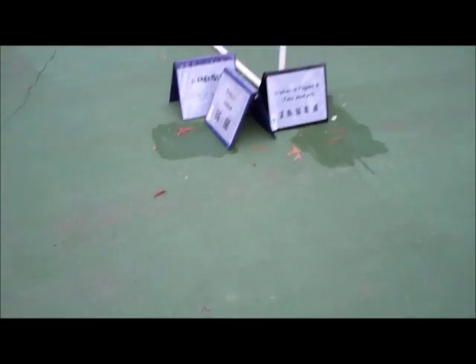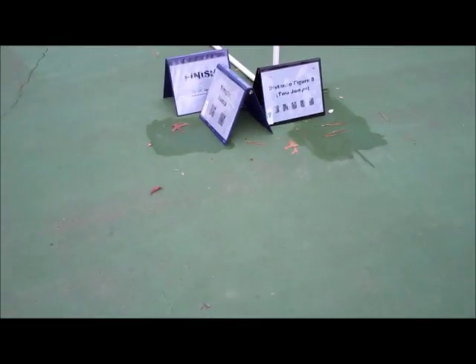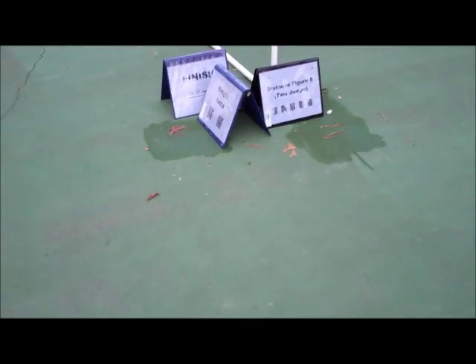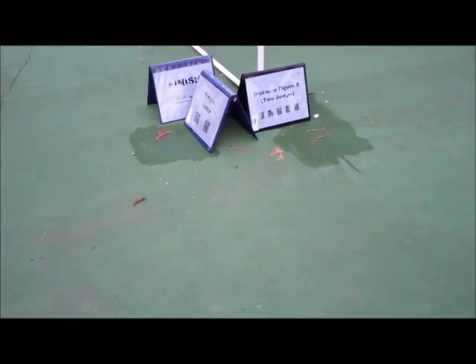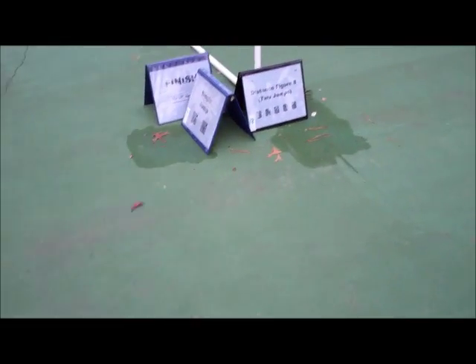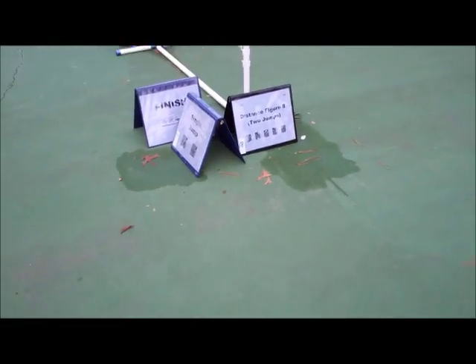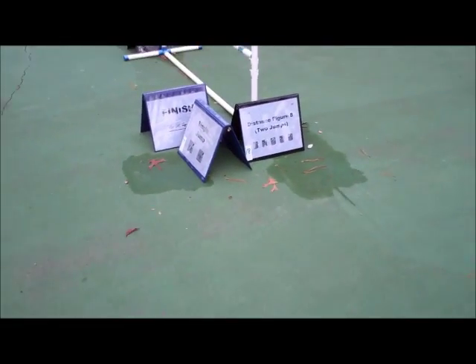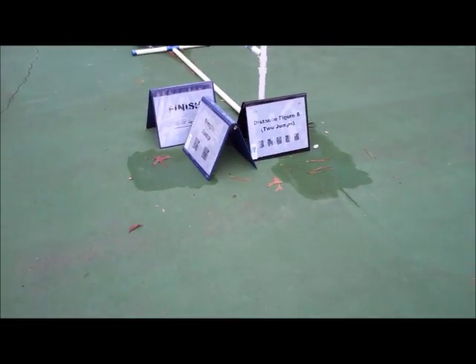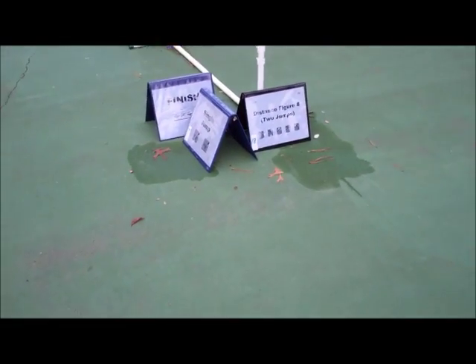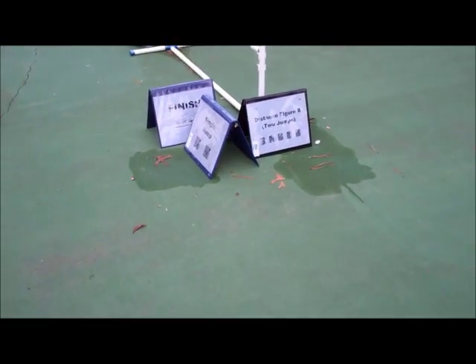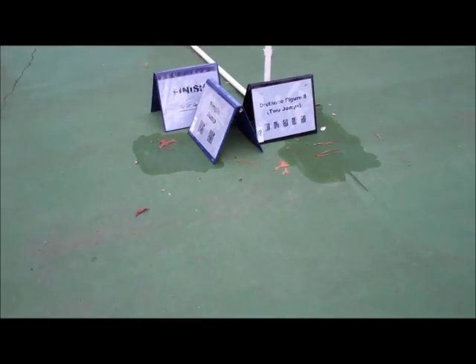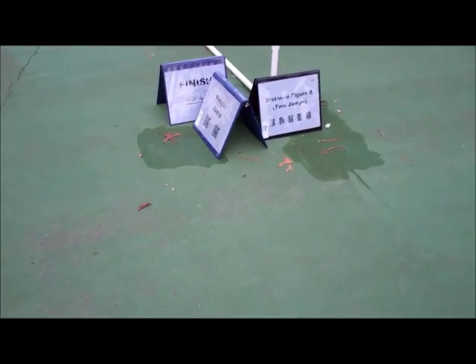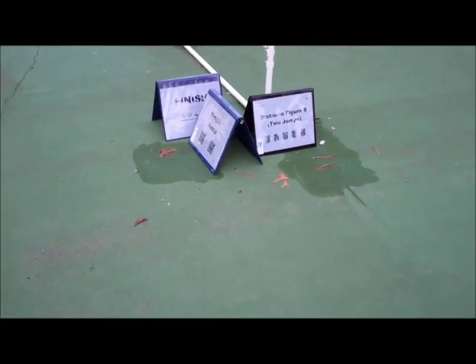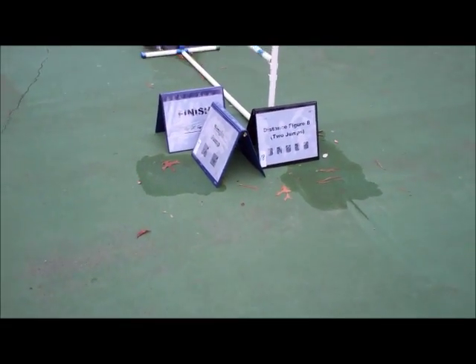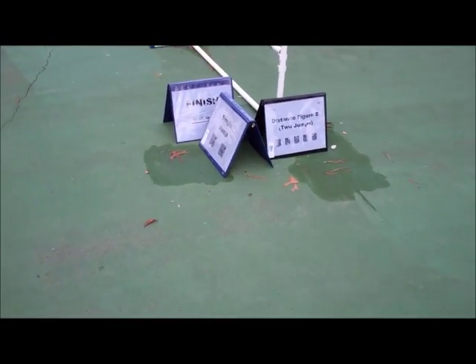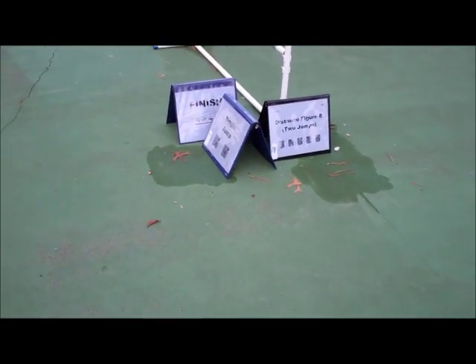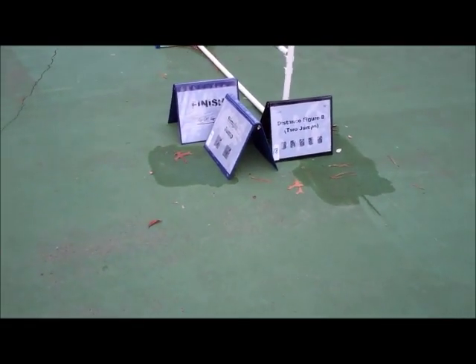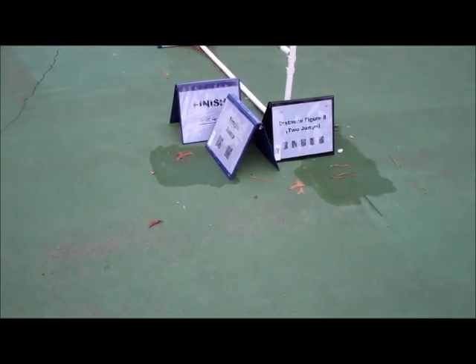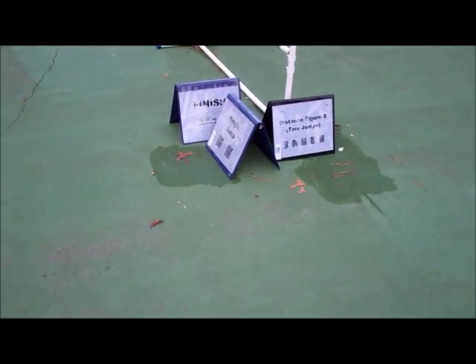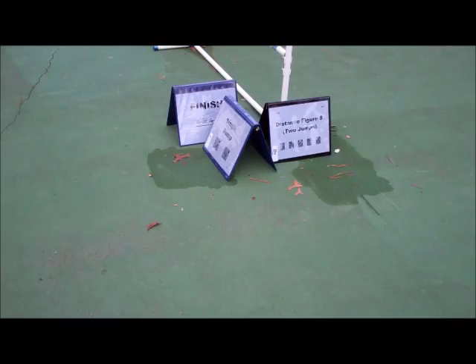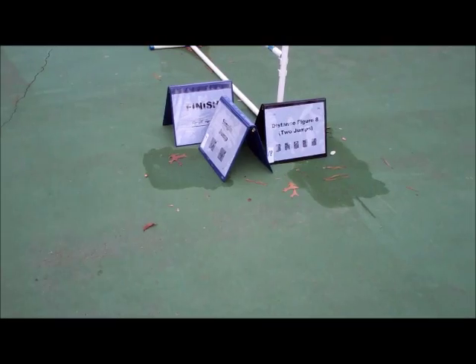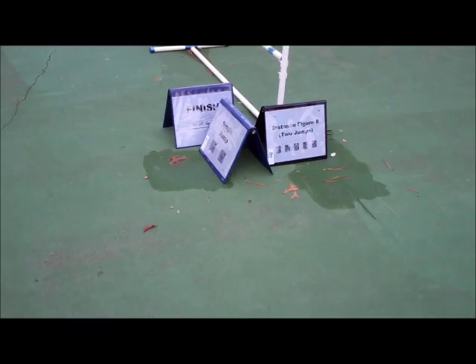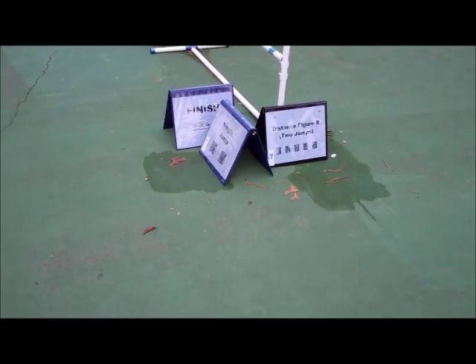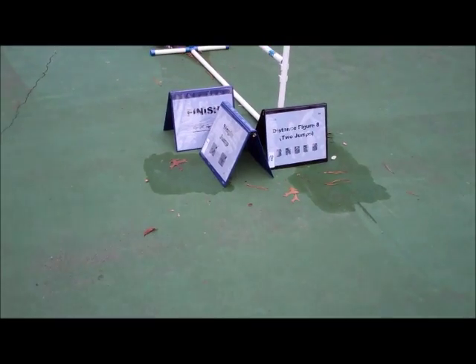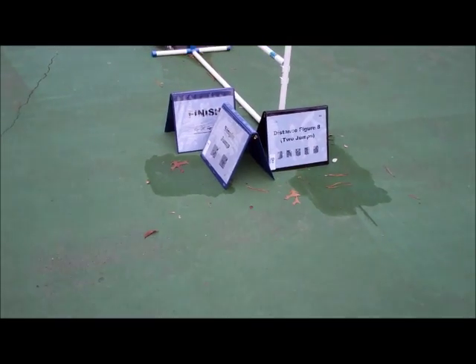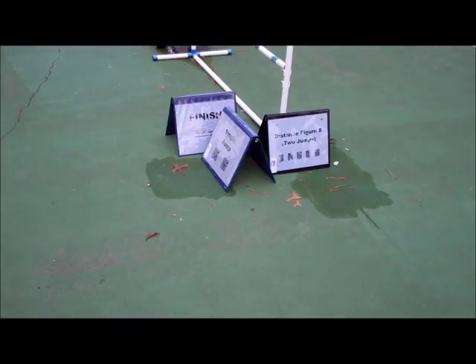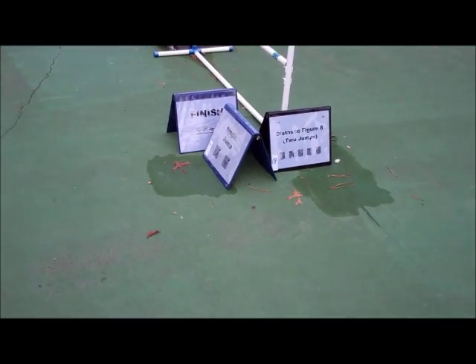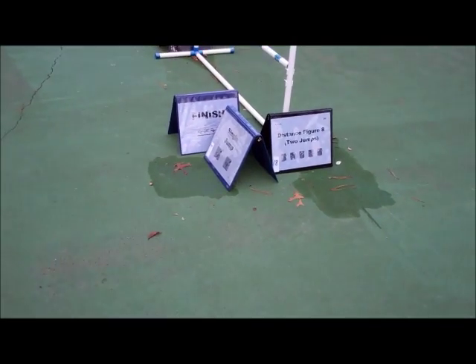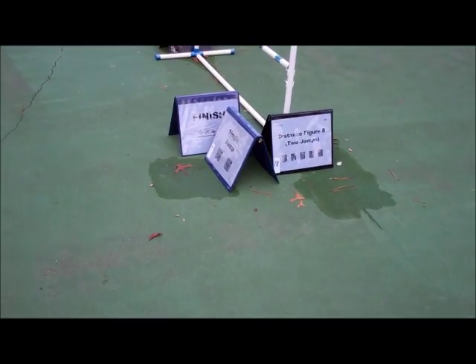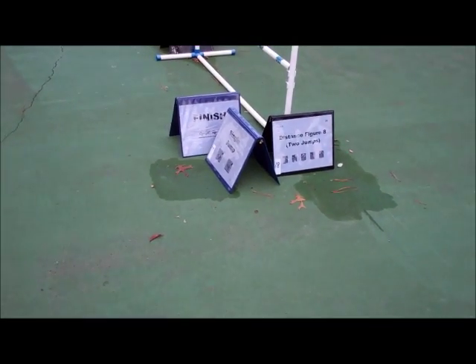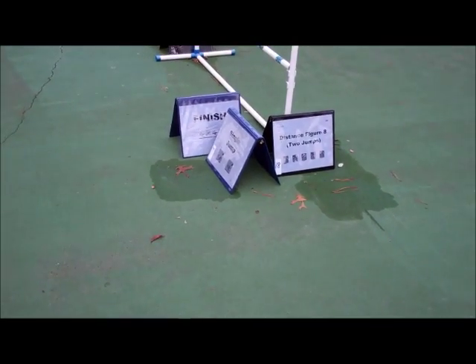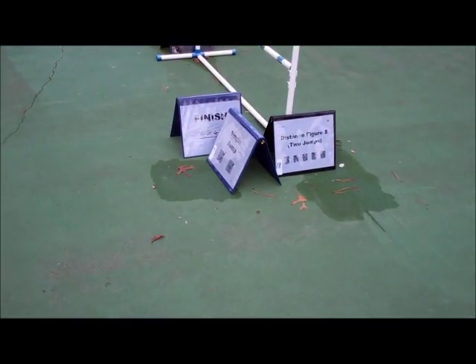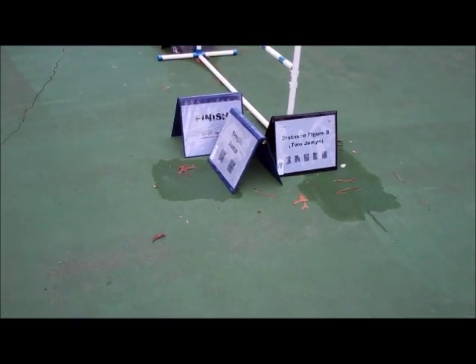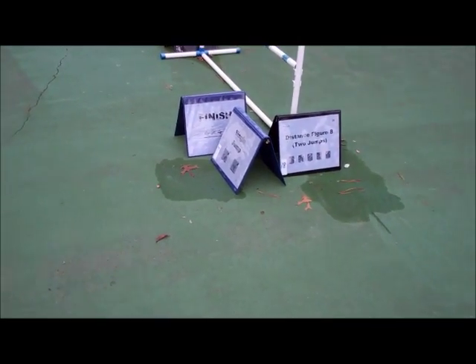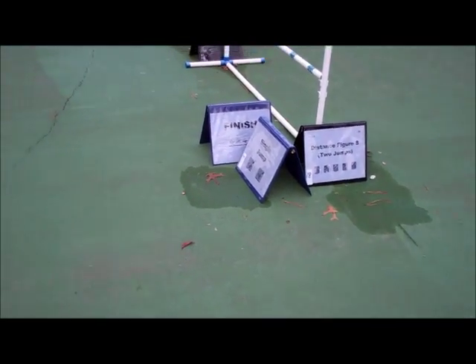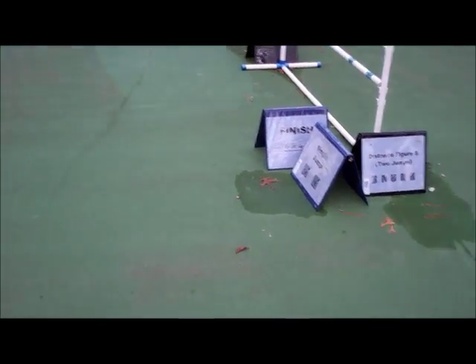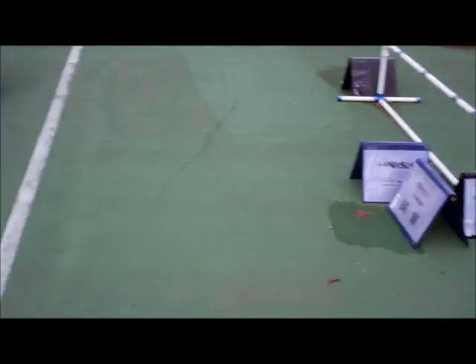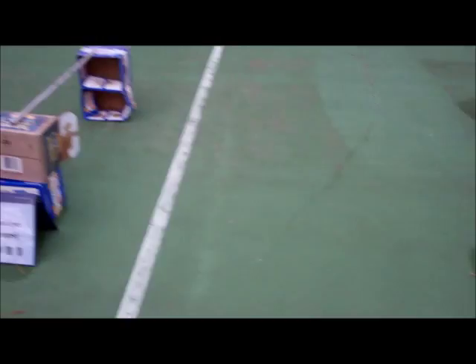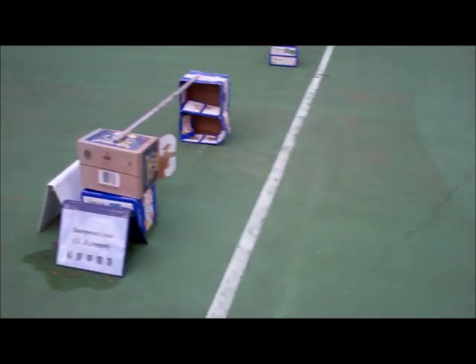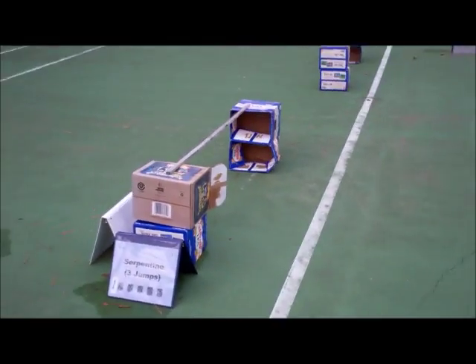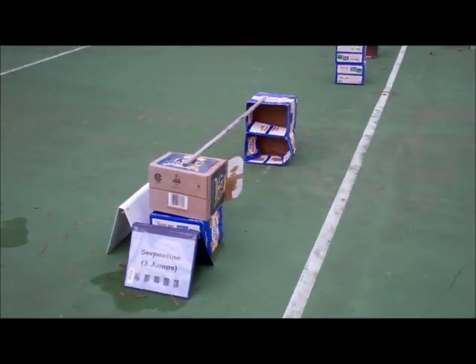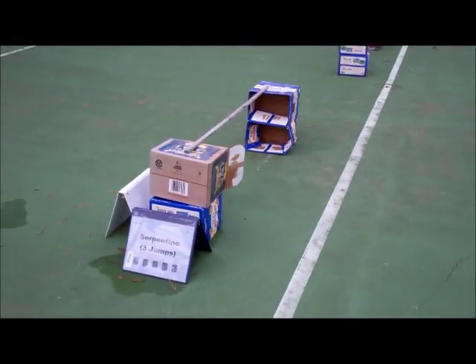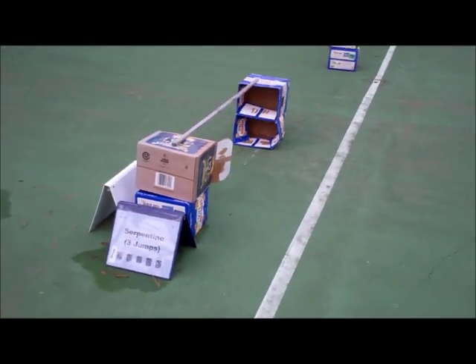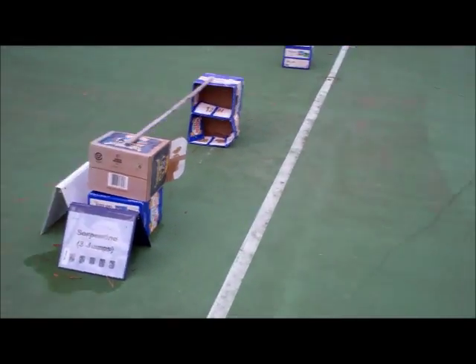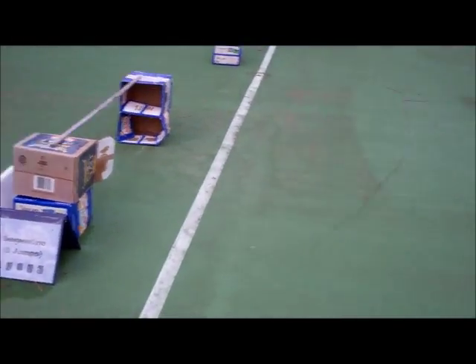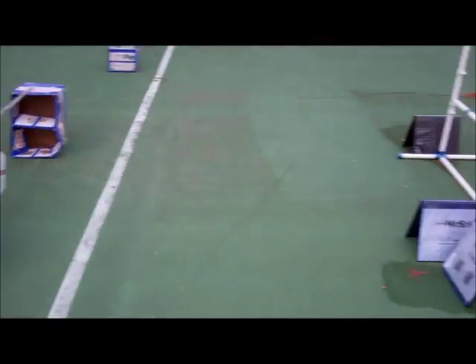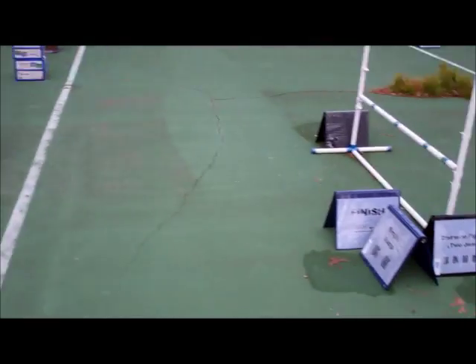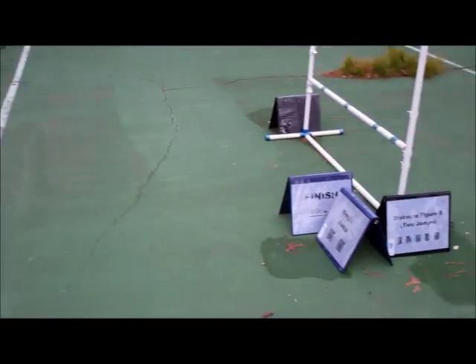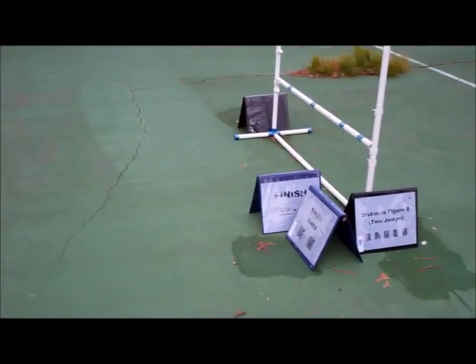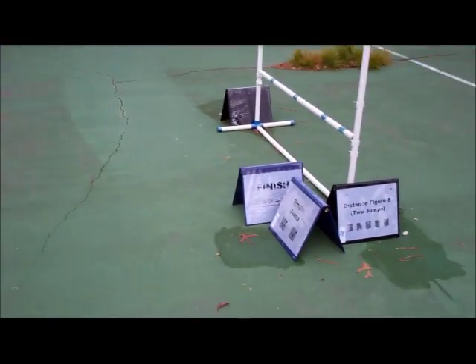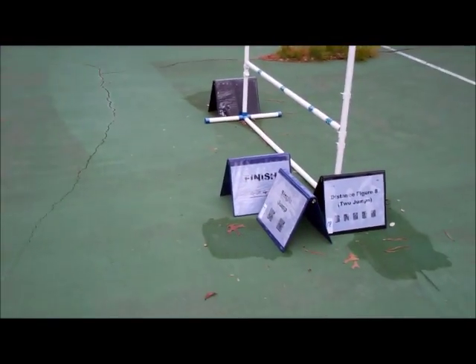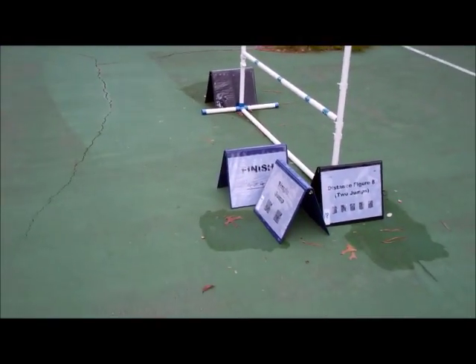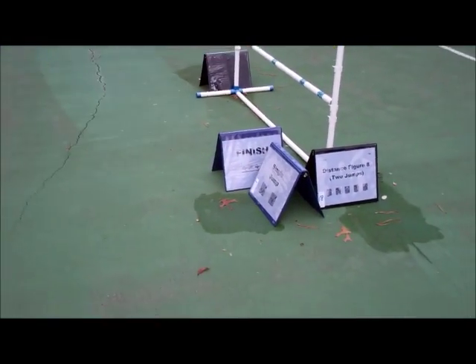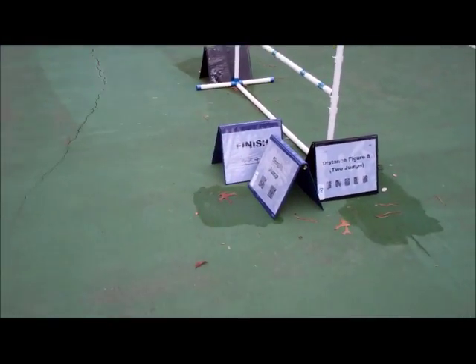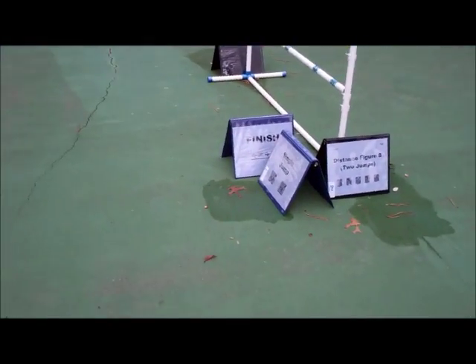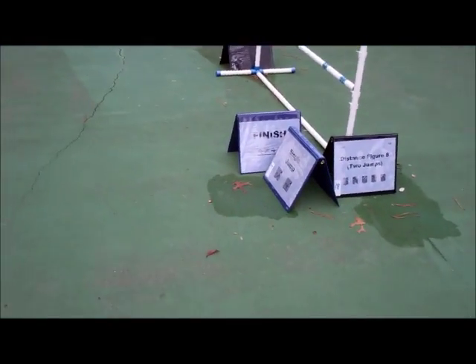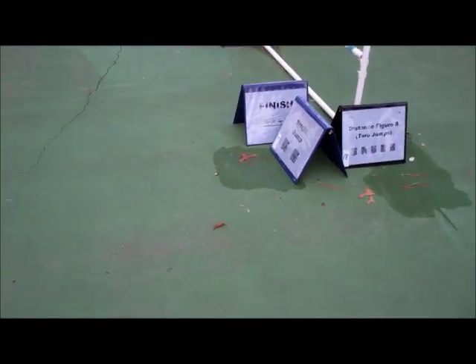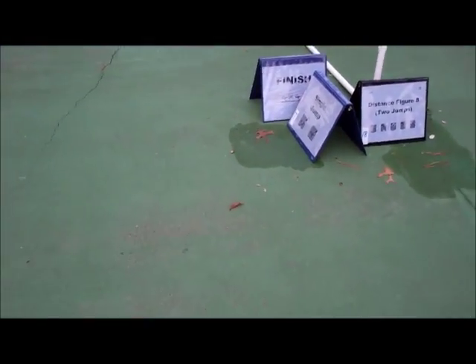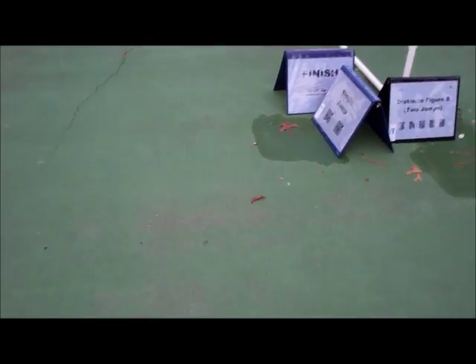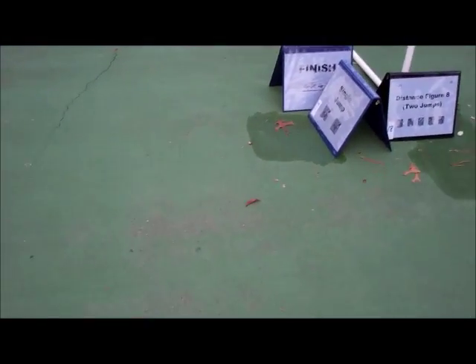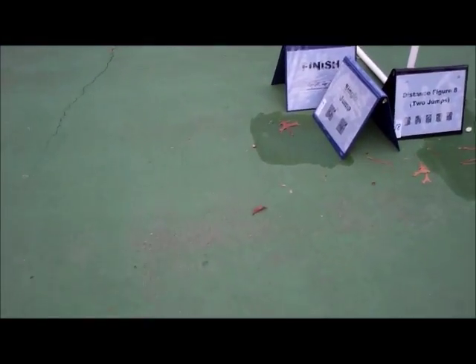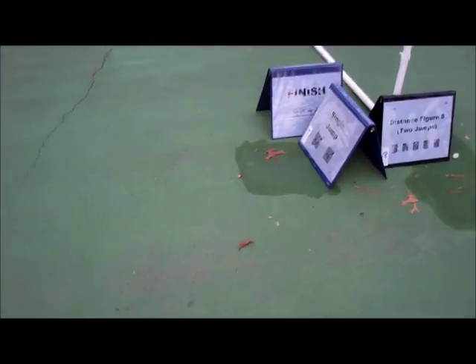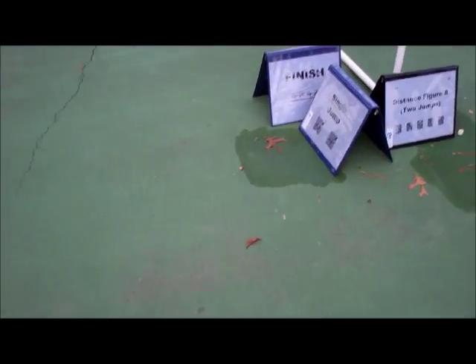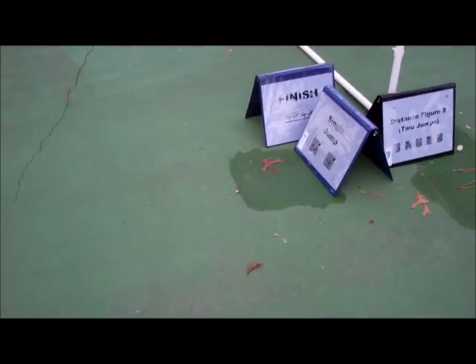Number 18, Single Figure 8, Two Jumps. Here are the two jumps. And Finish.